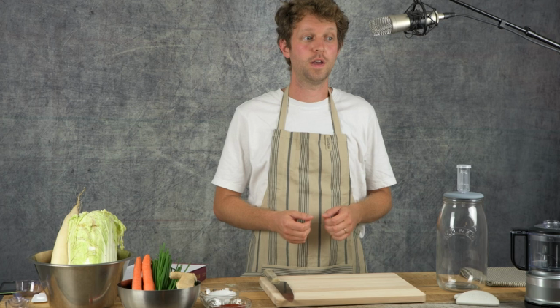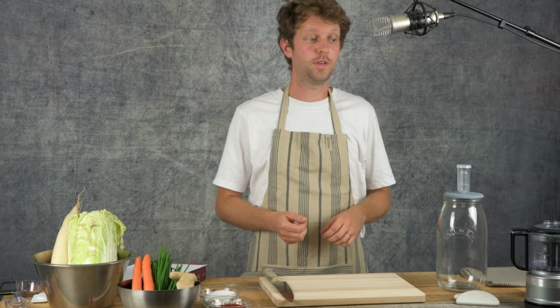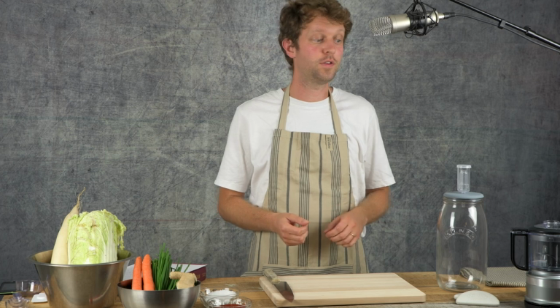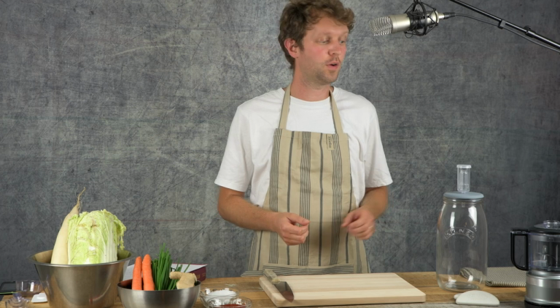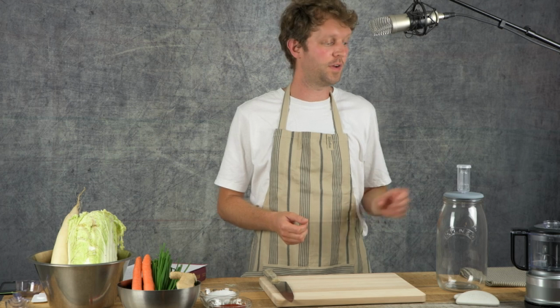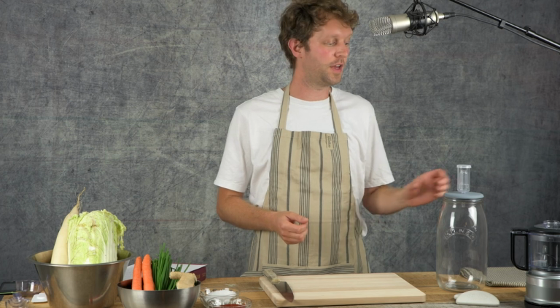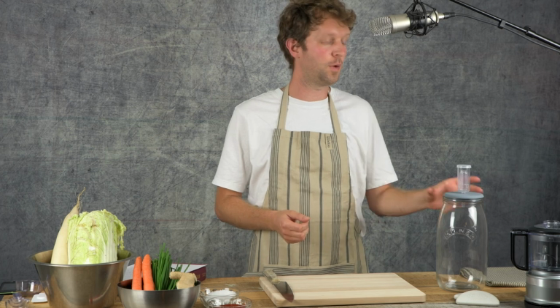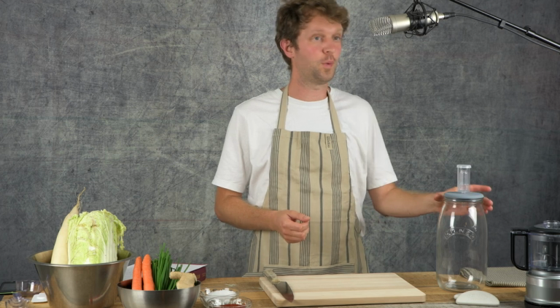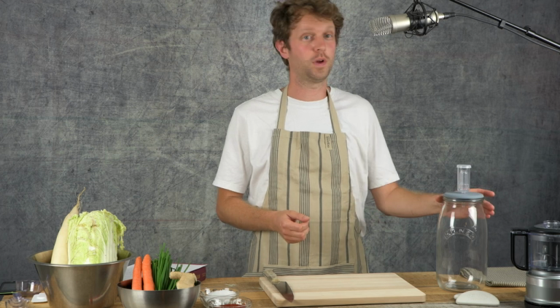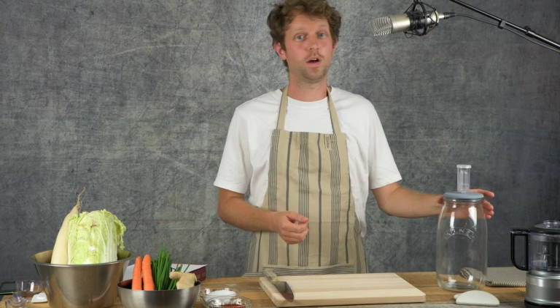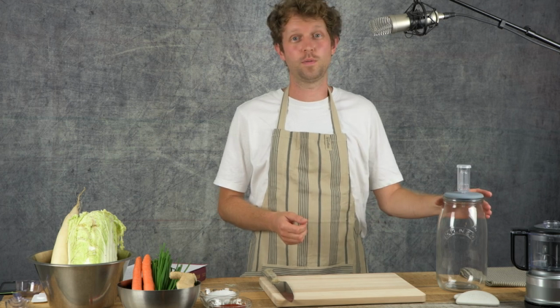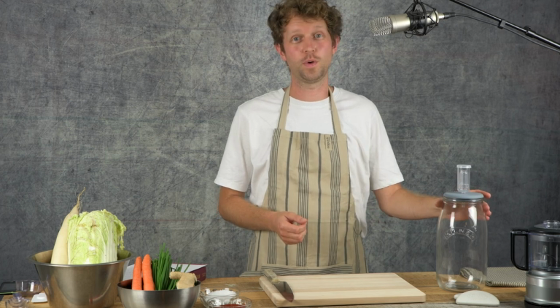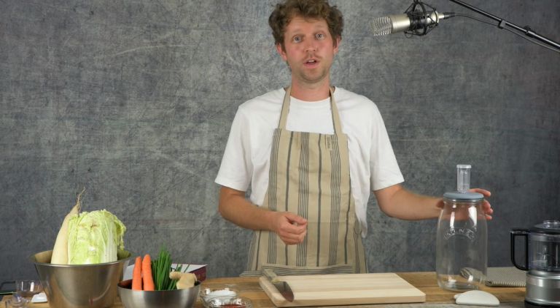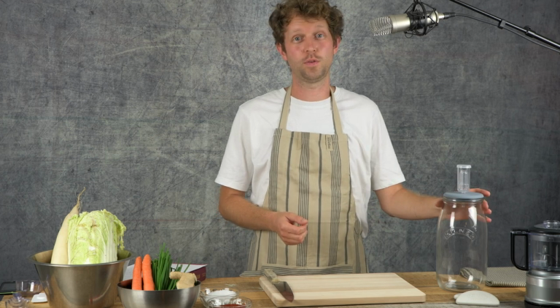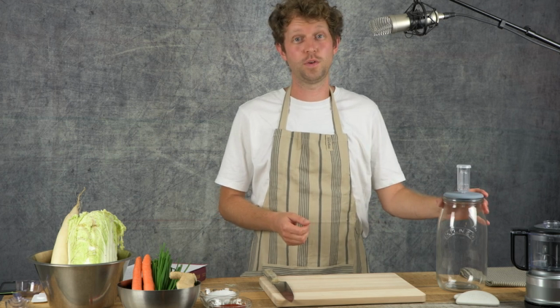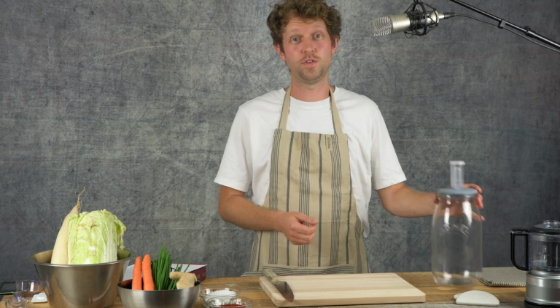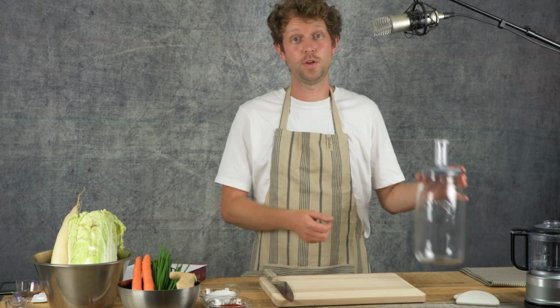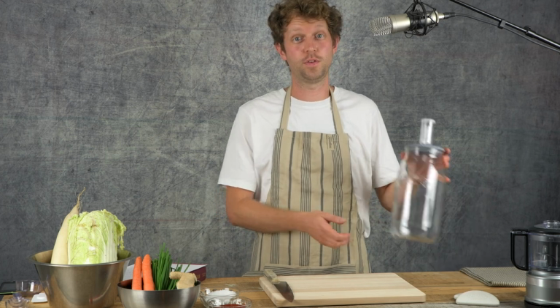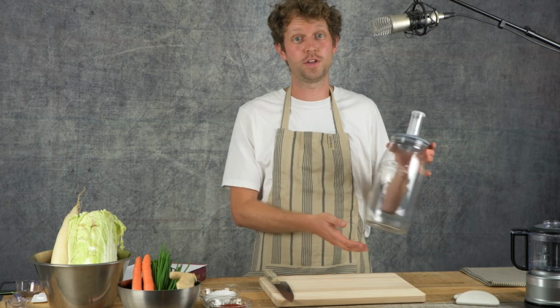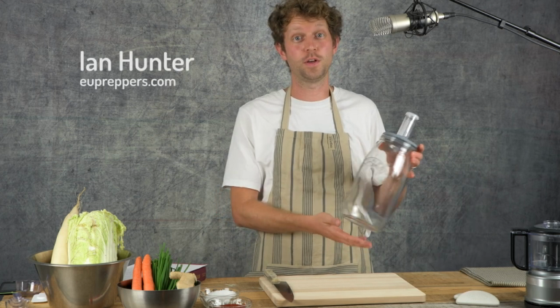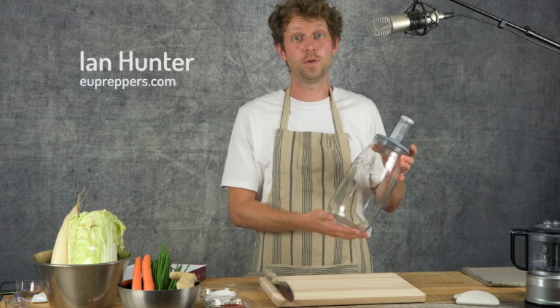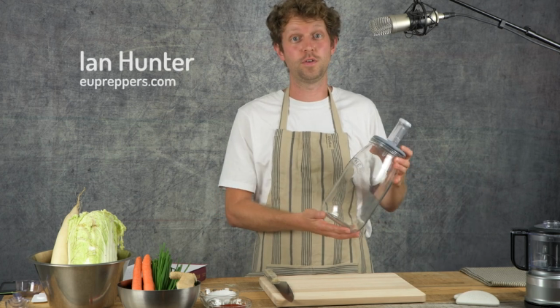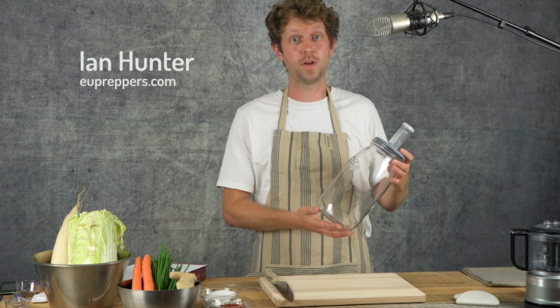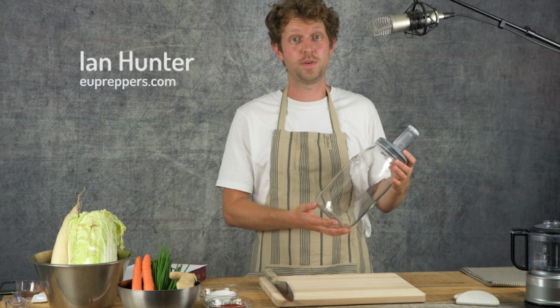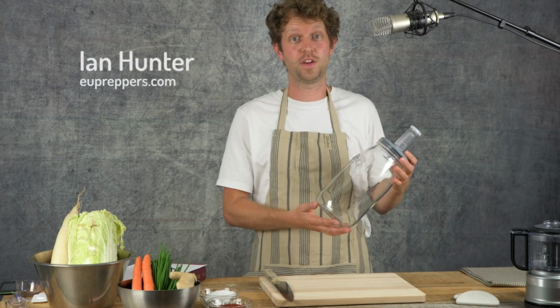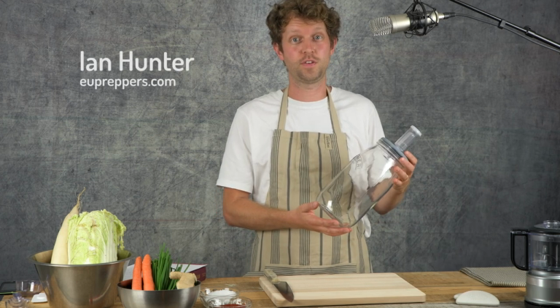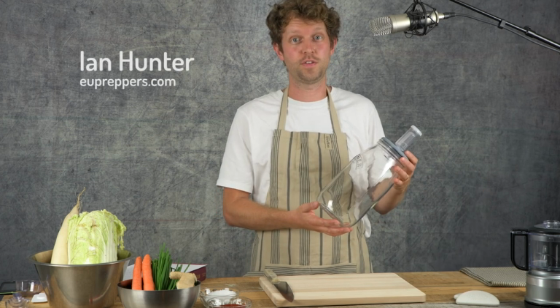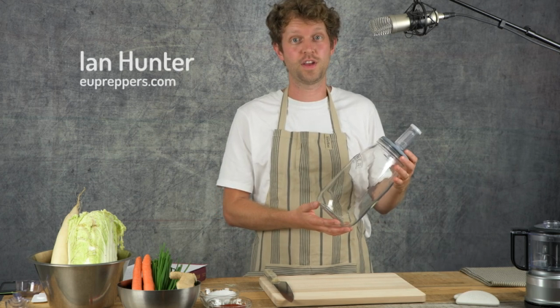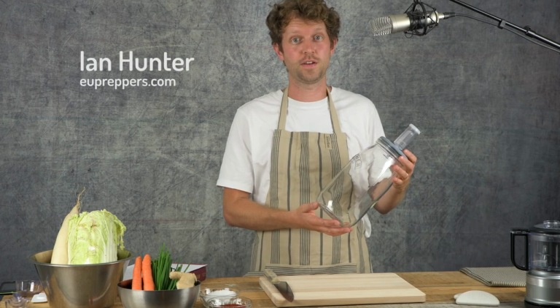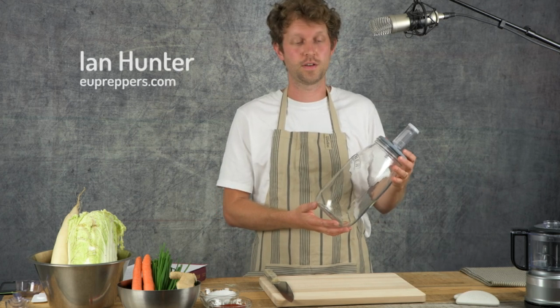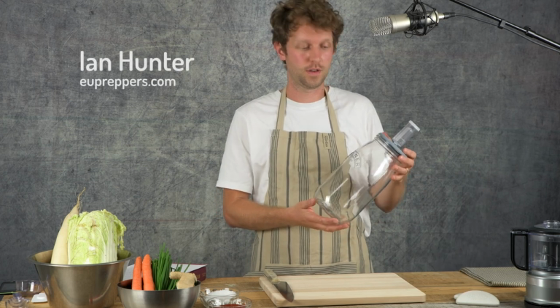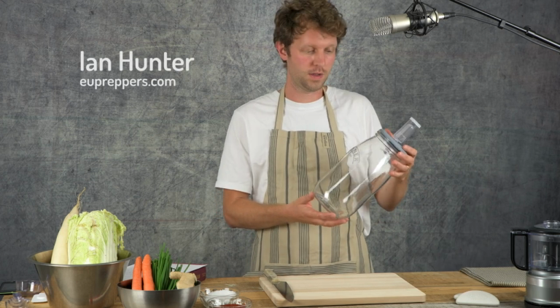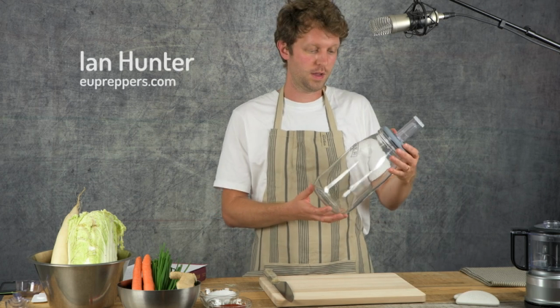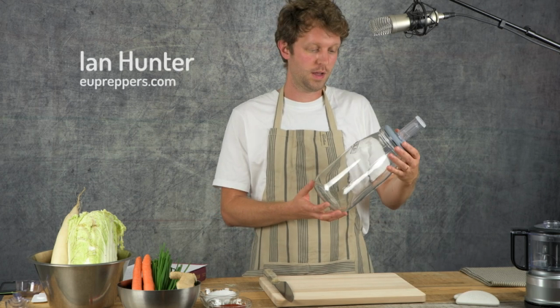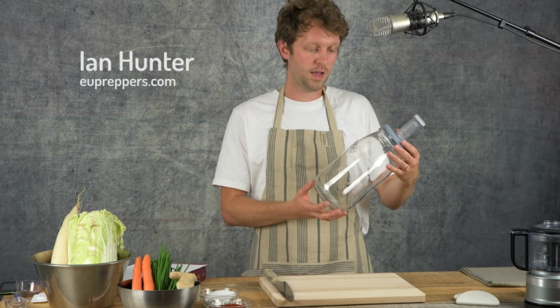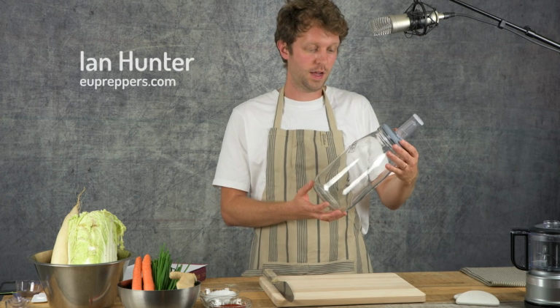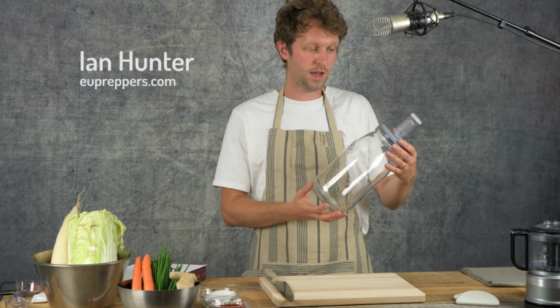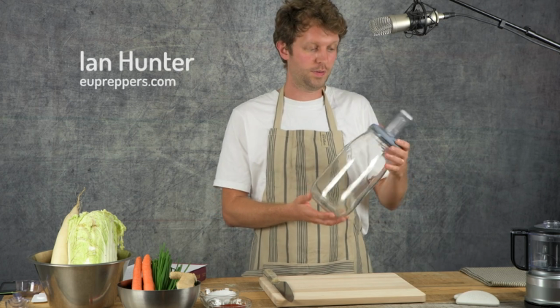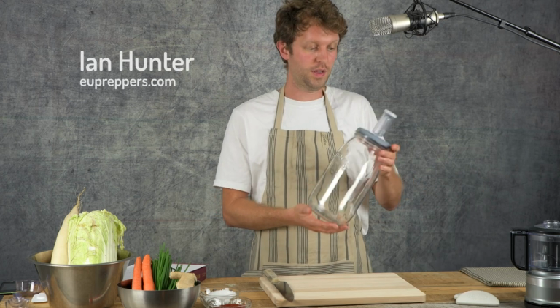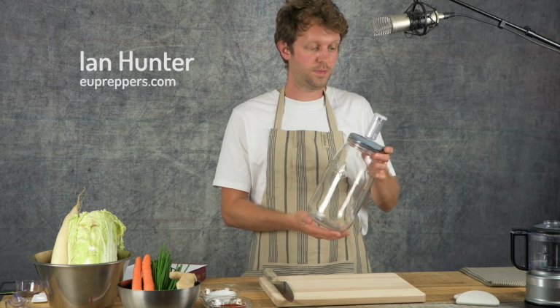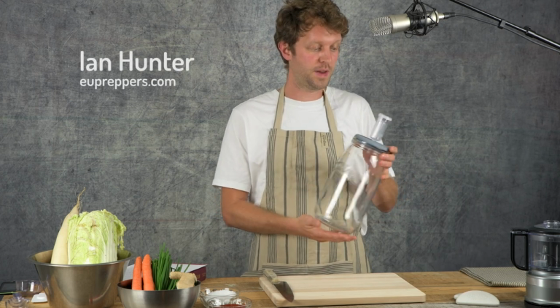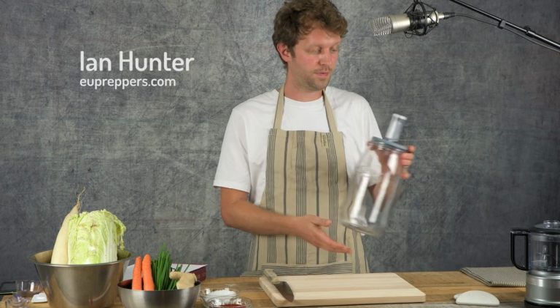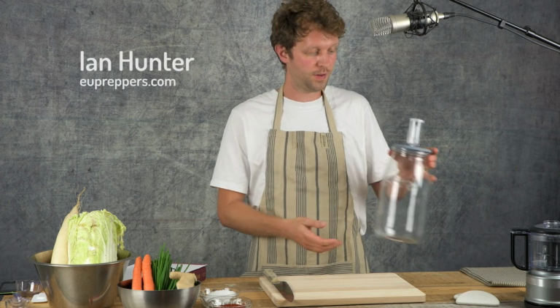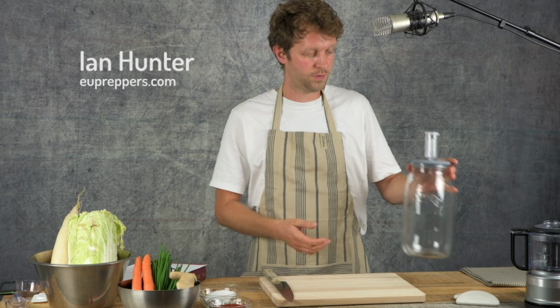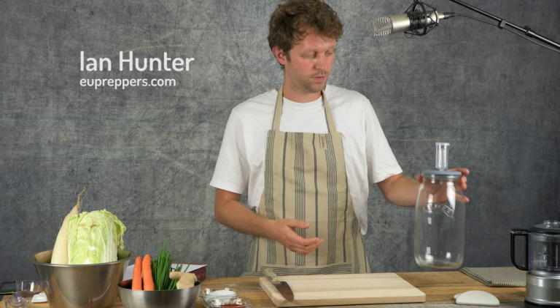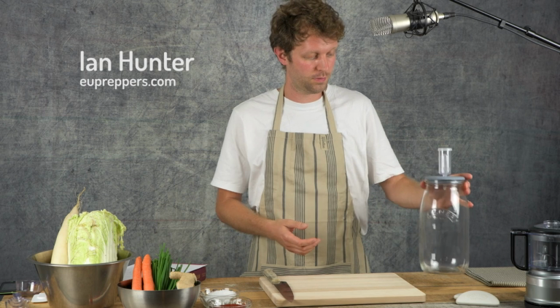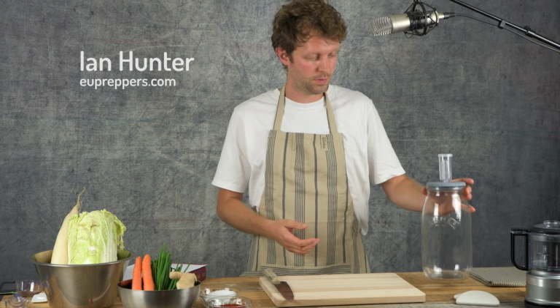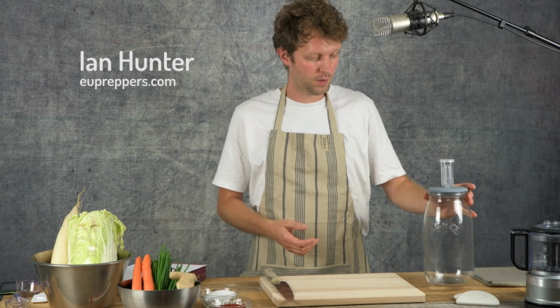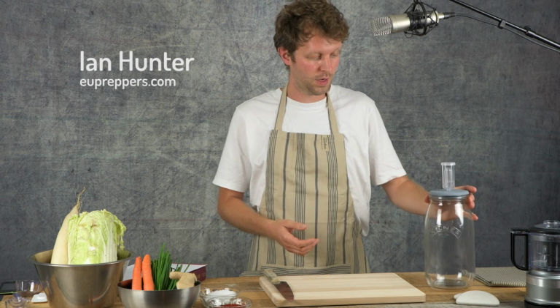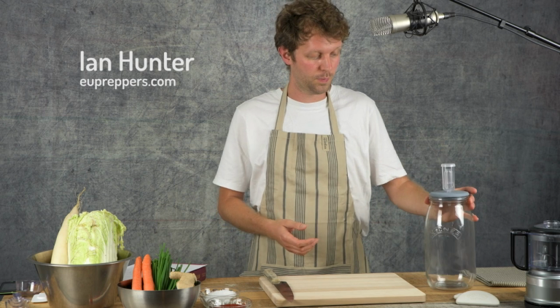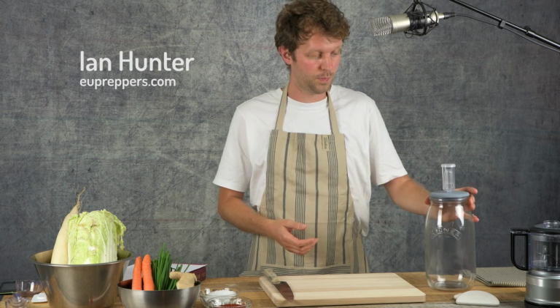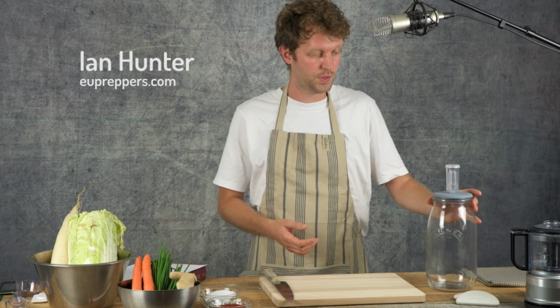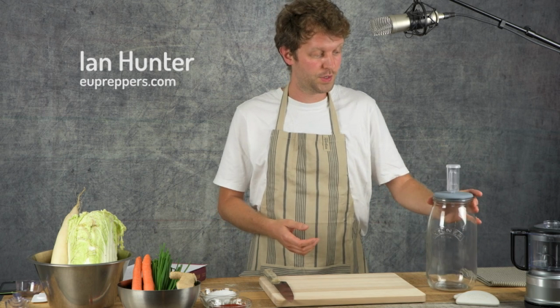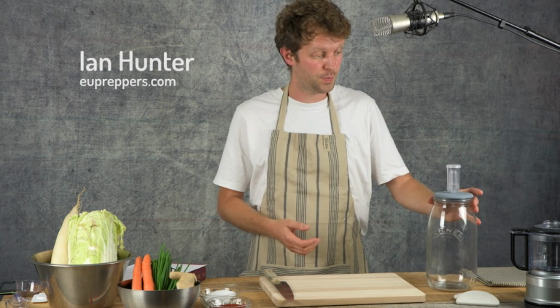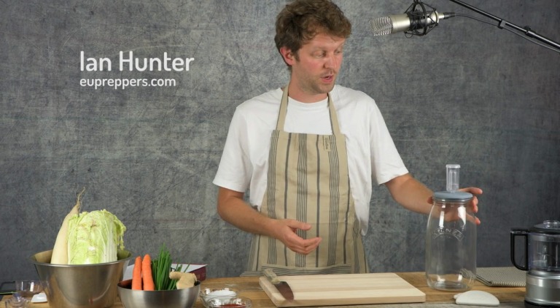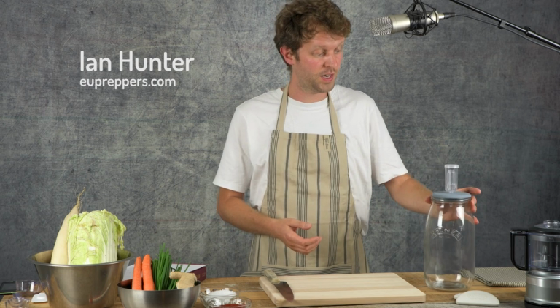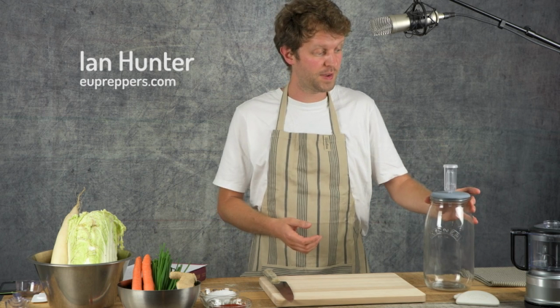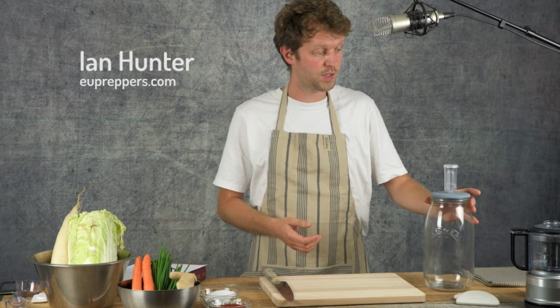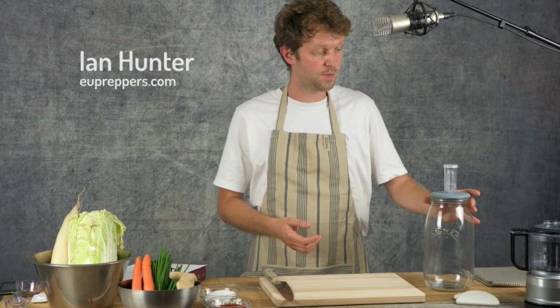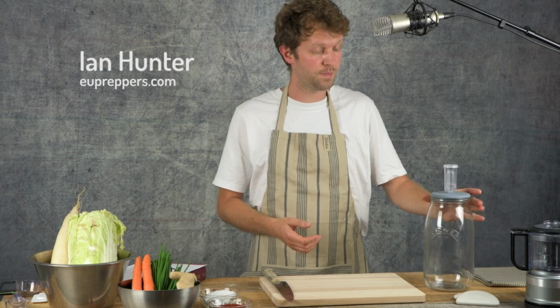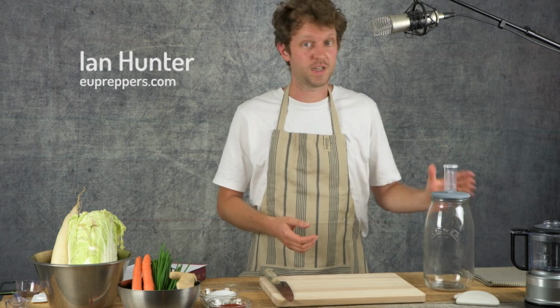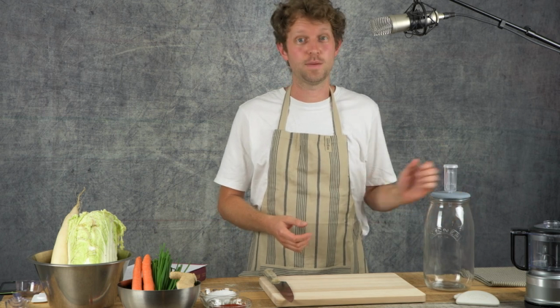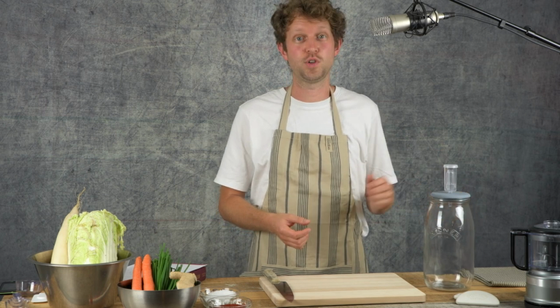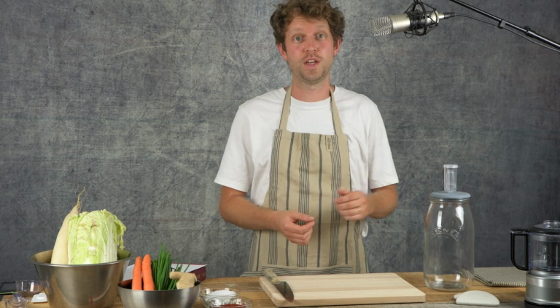In this short video we're going to introduce the Kilner fermentation set and its benefits. We're going to make some kimchi.